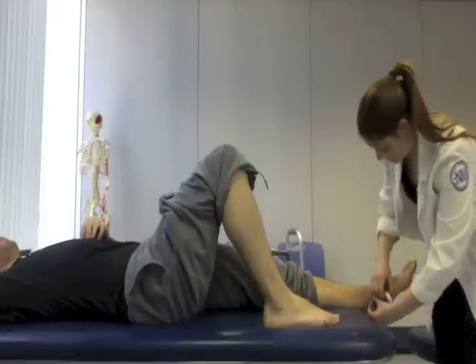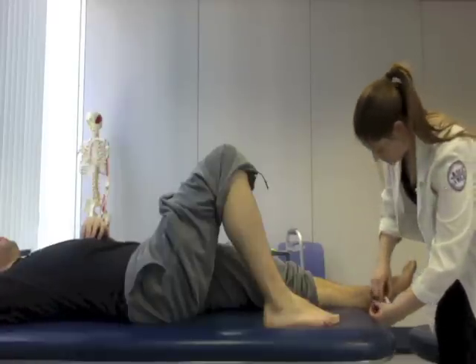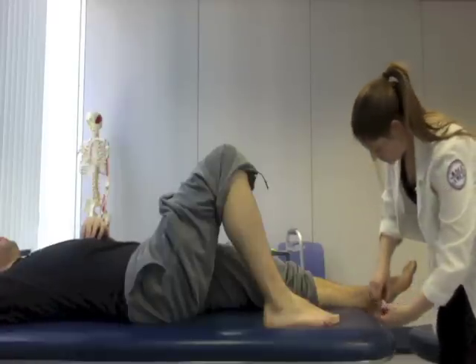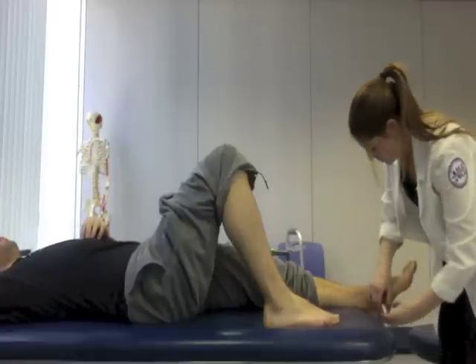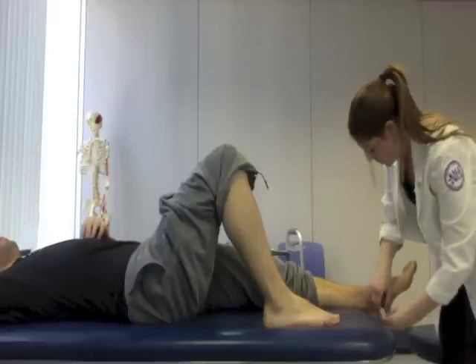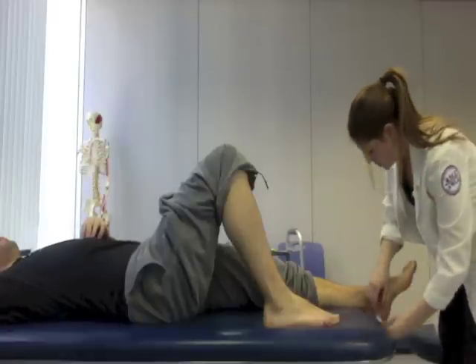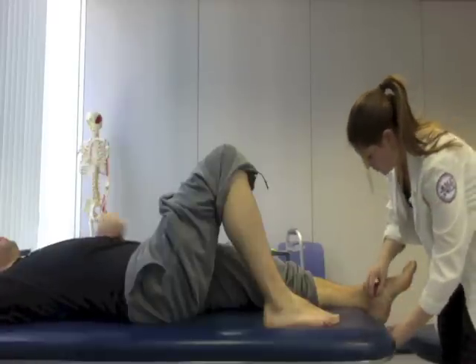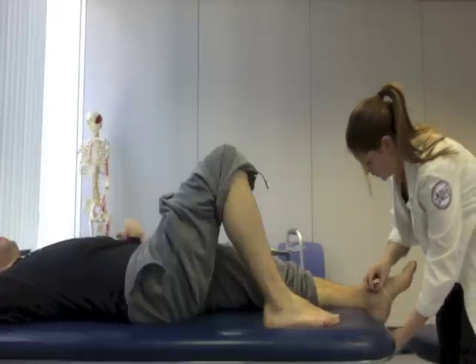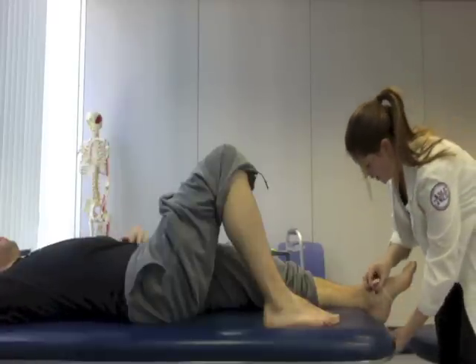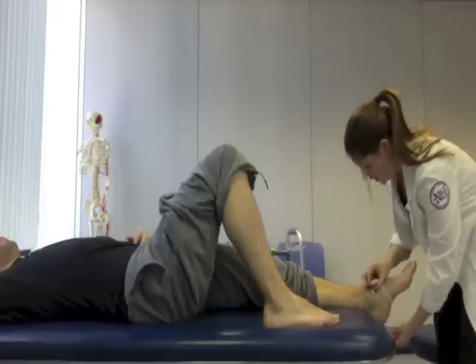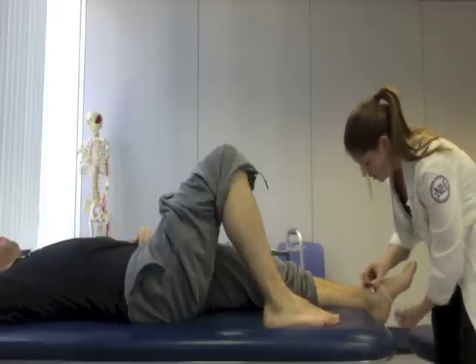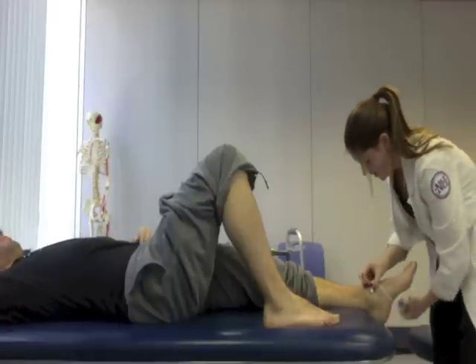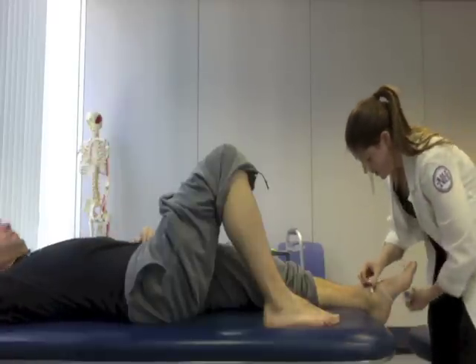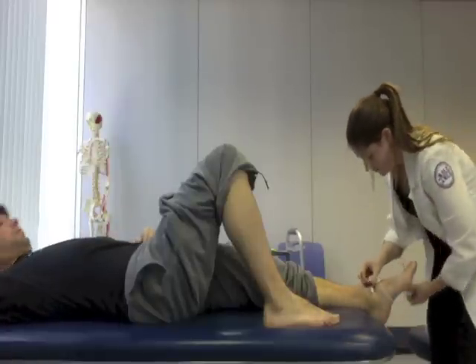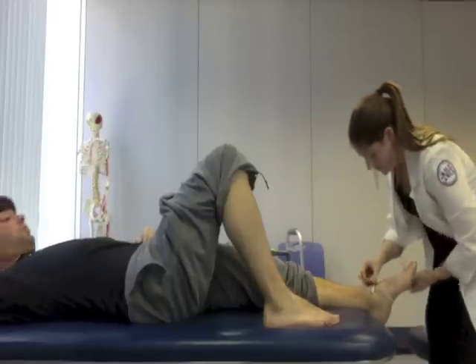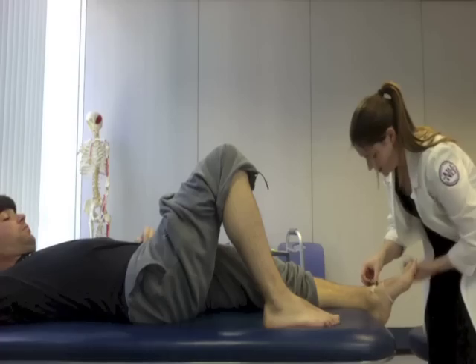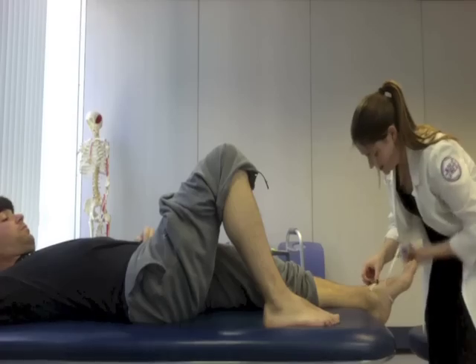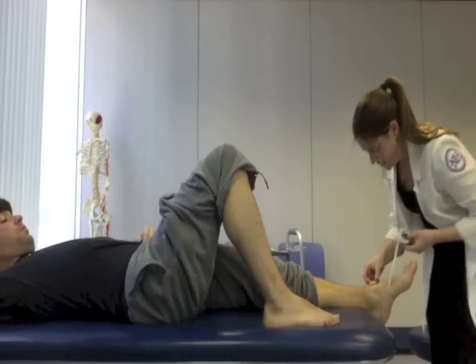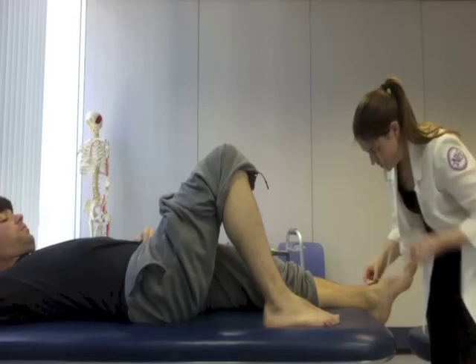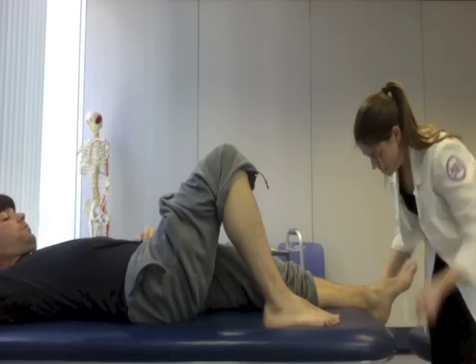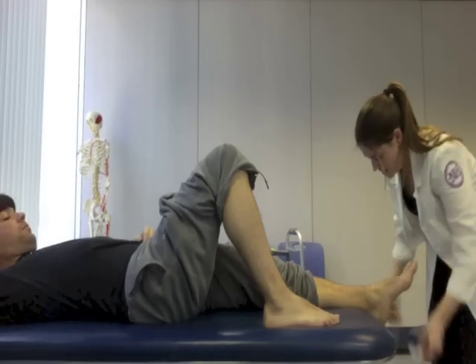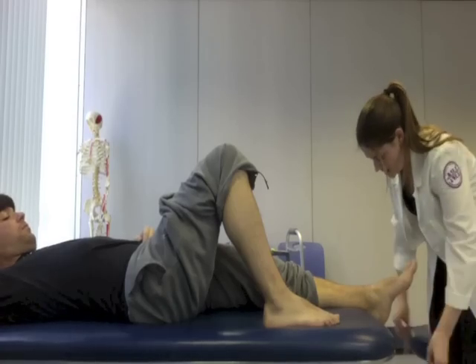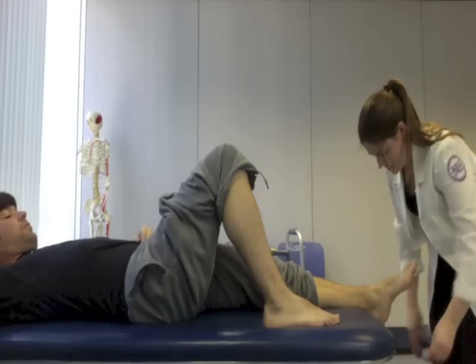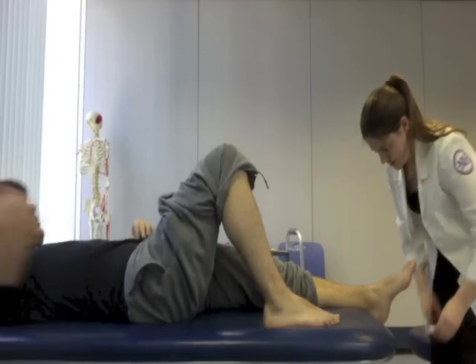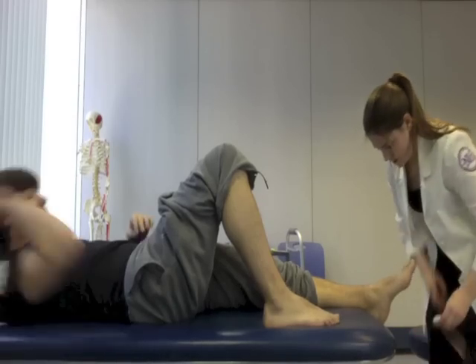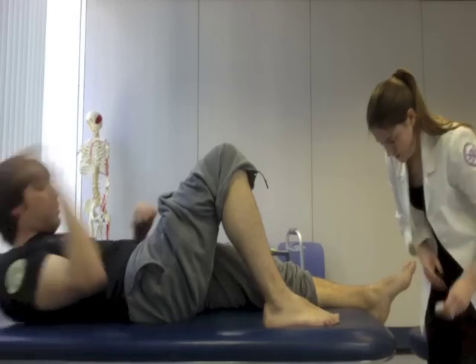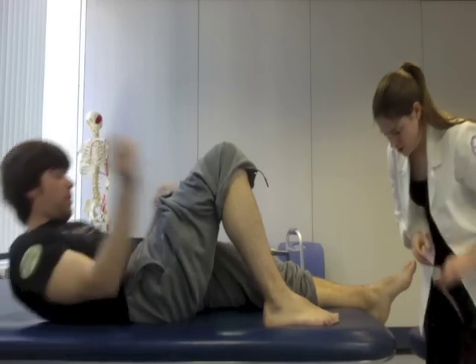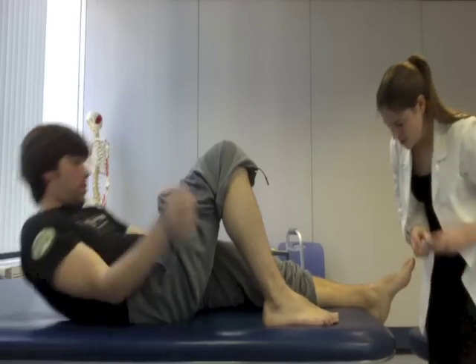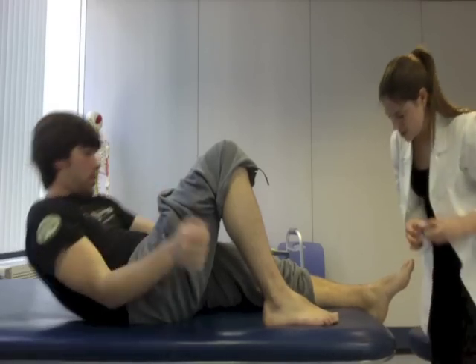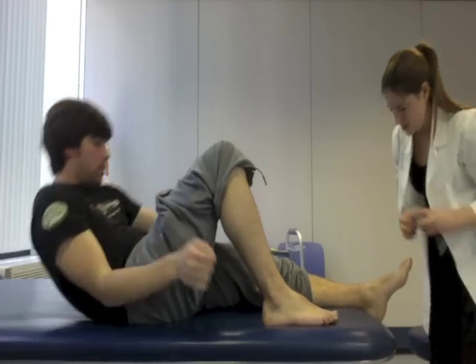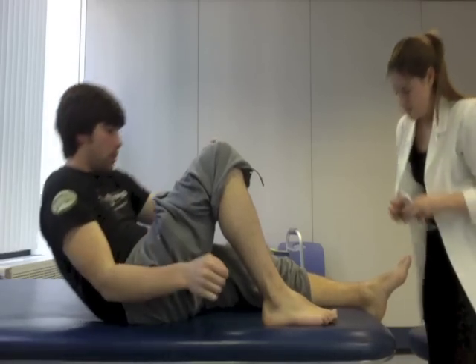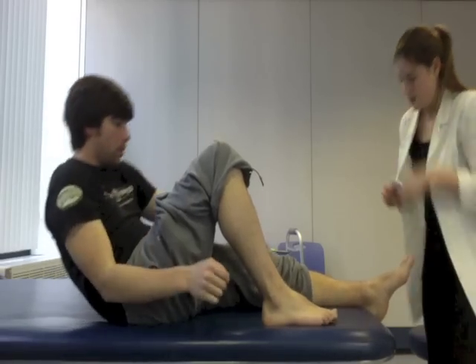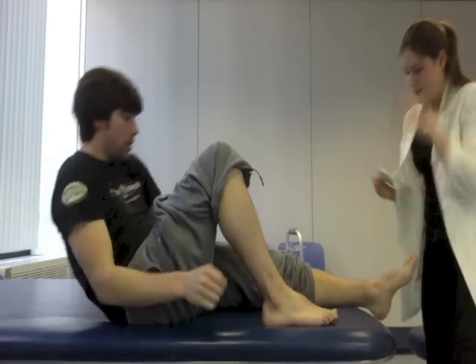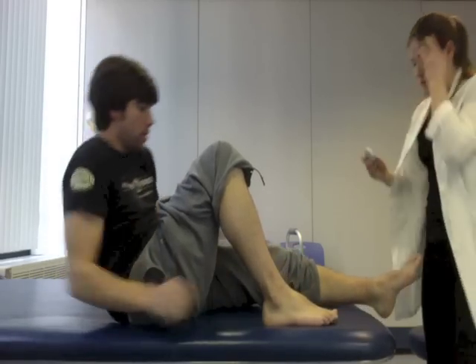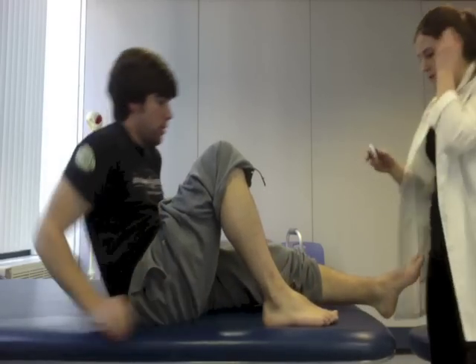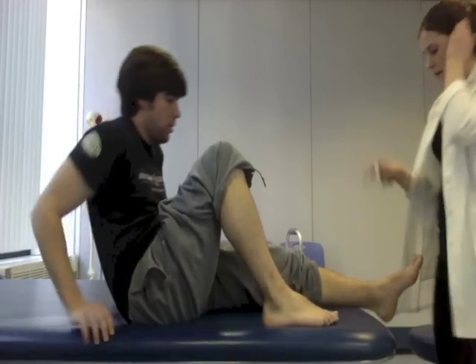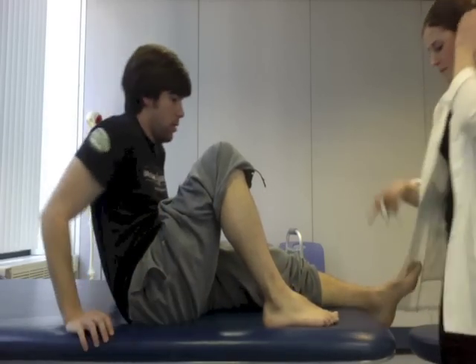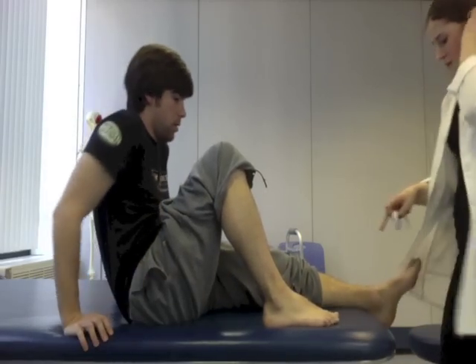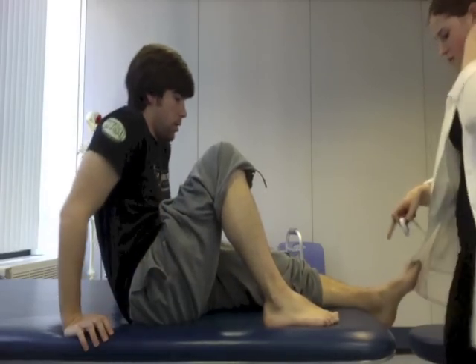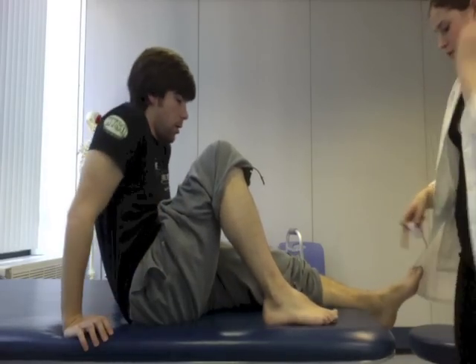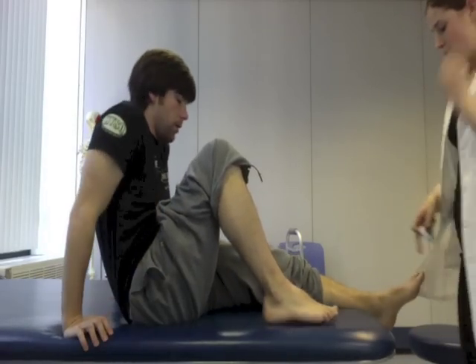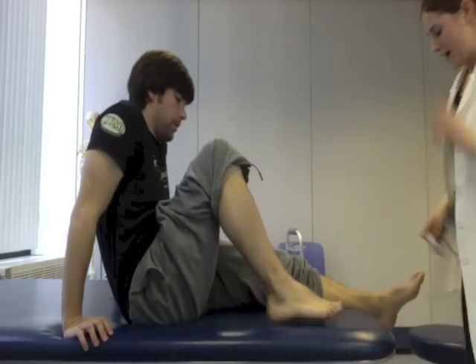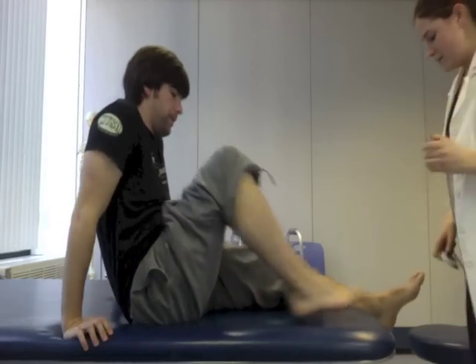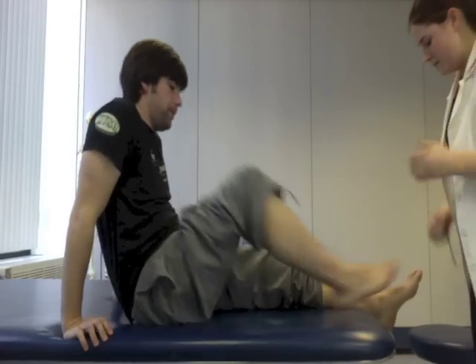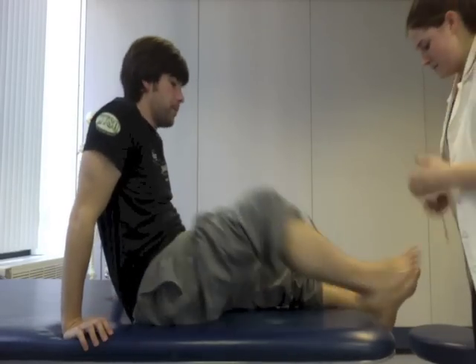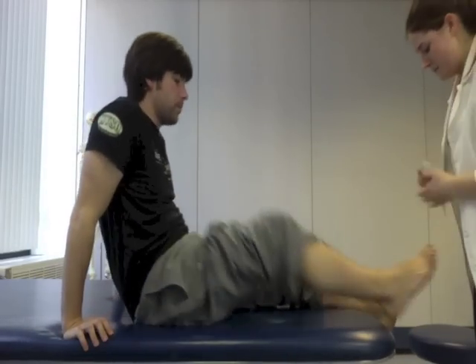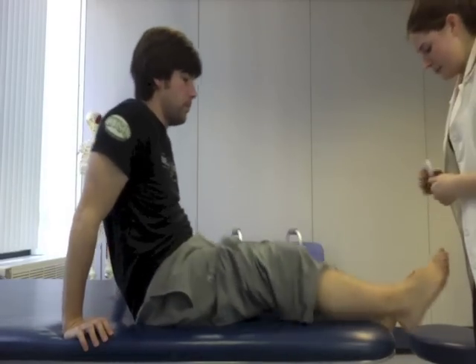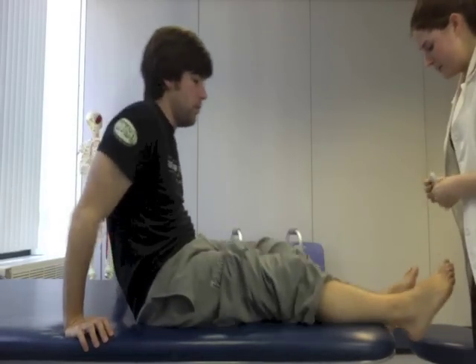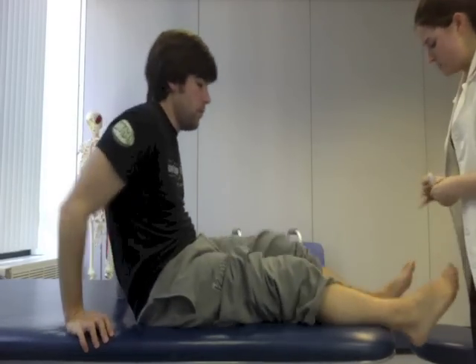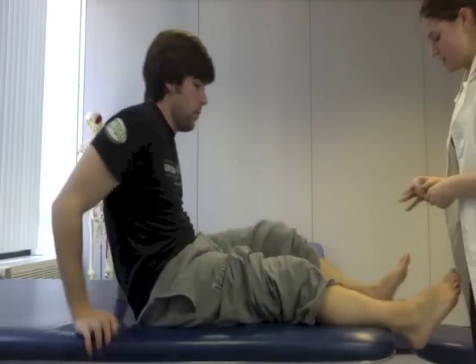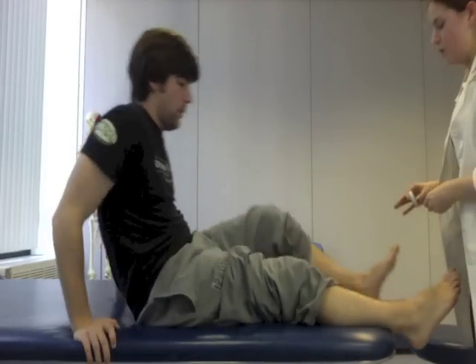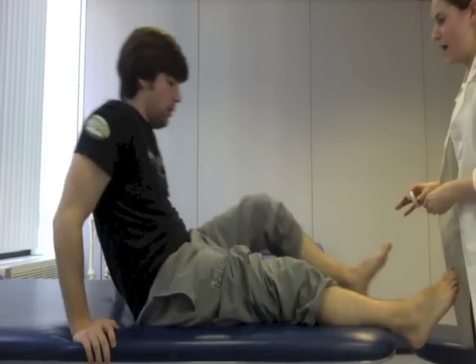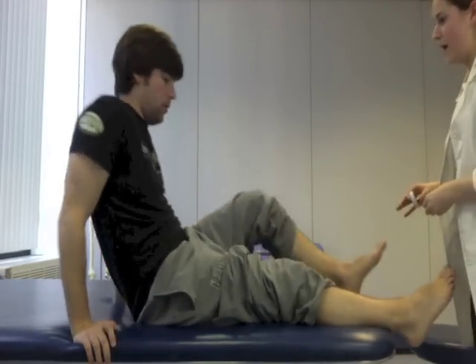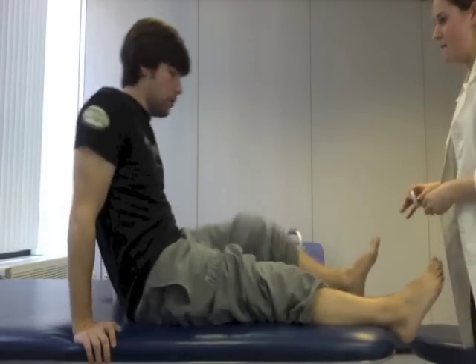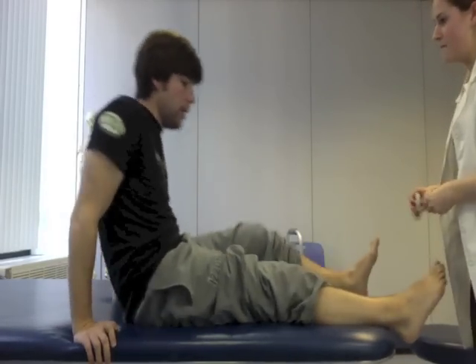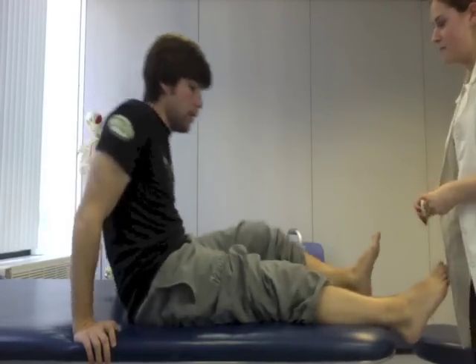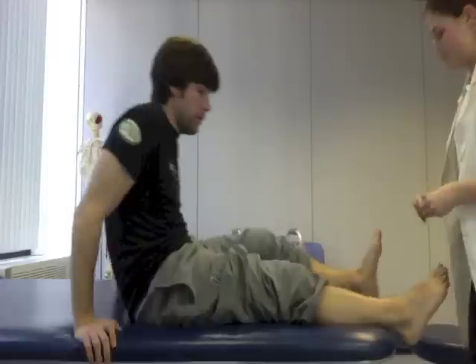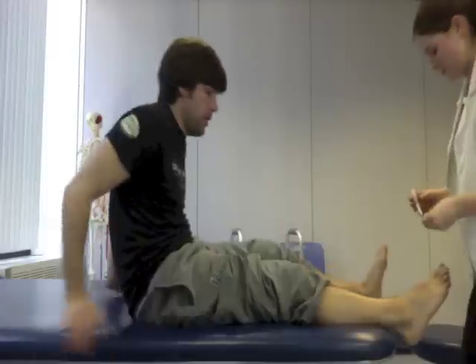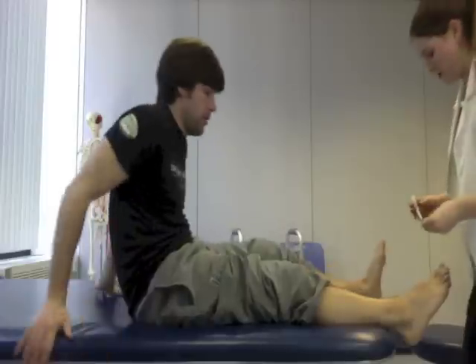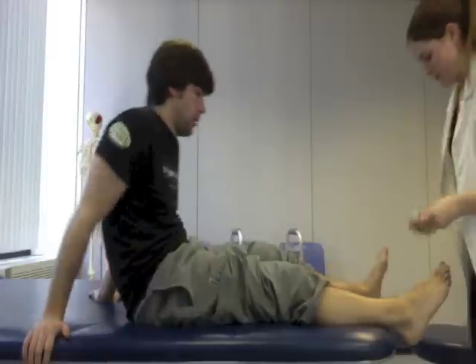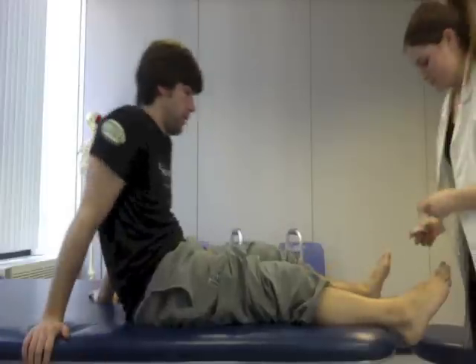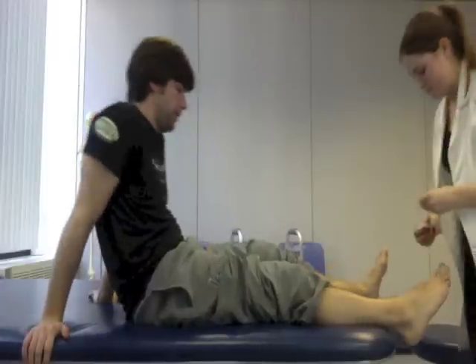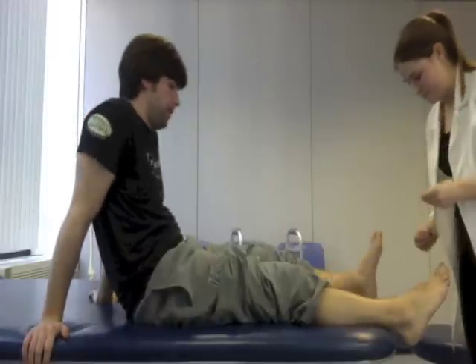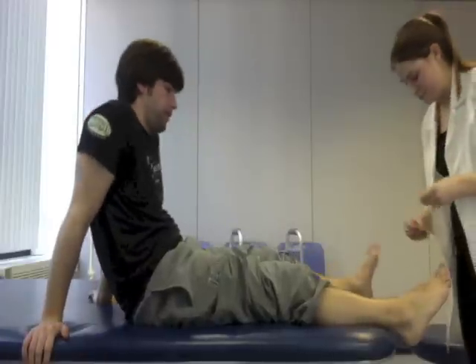Okay good, so for that ankle I got 57 centimeters, so now I'm going to do your right. Was that okay? Yeah, it's fine.